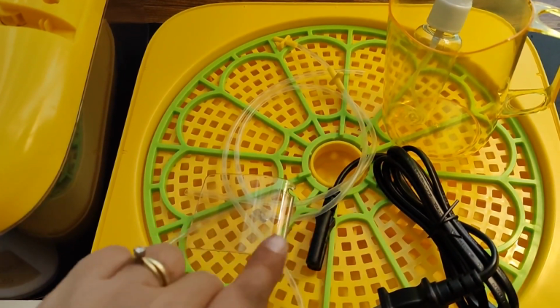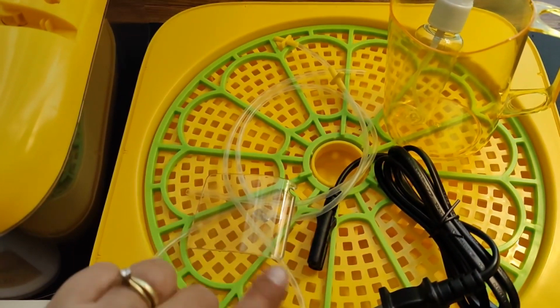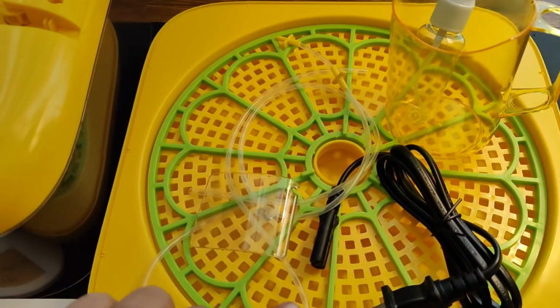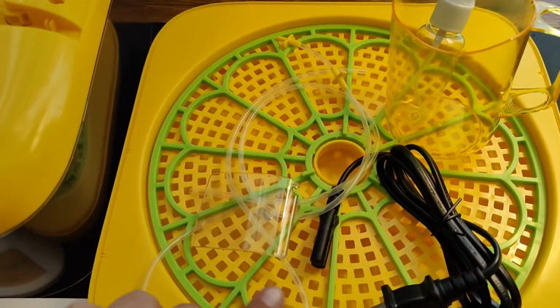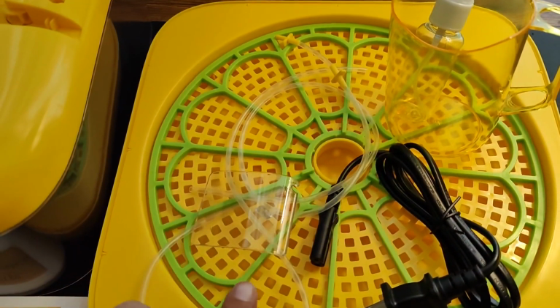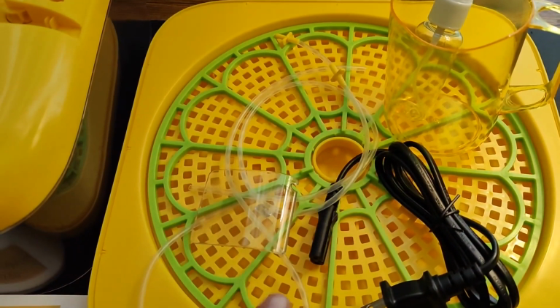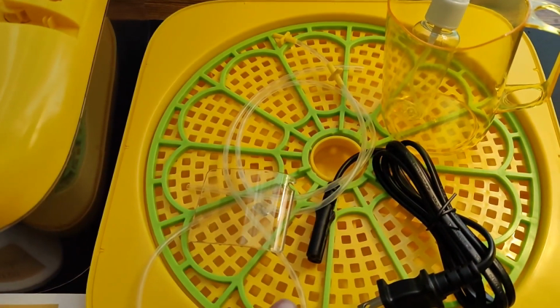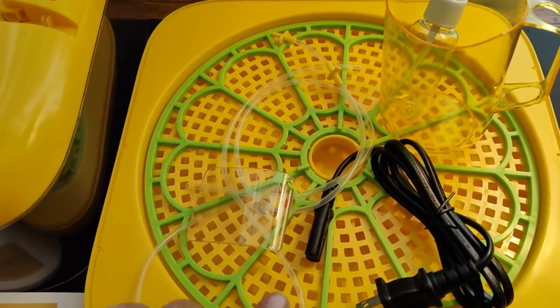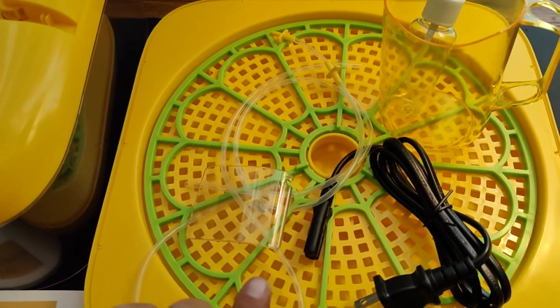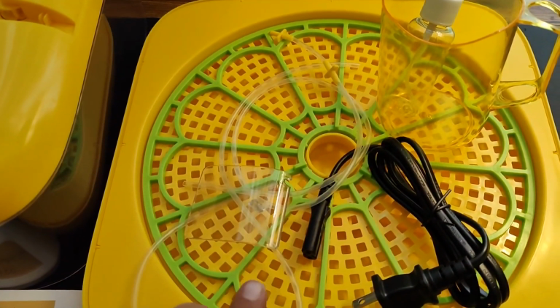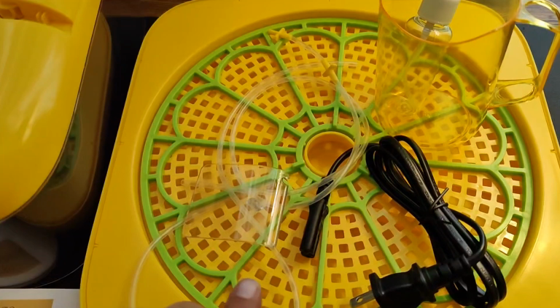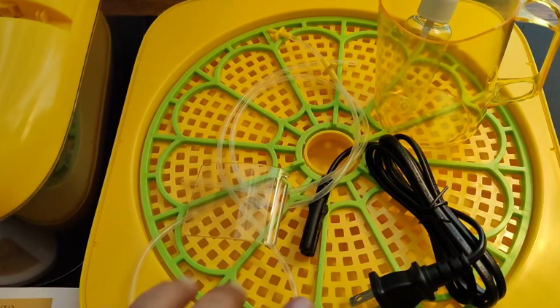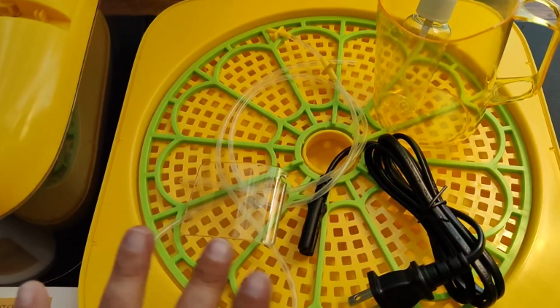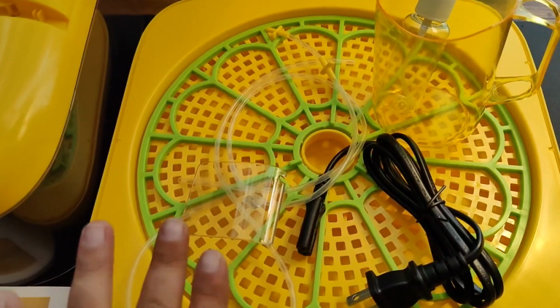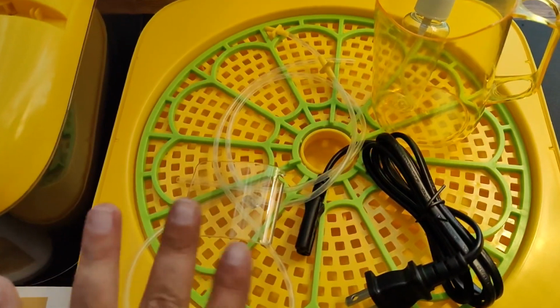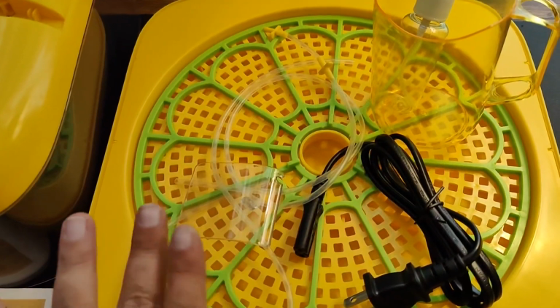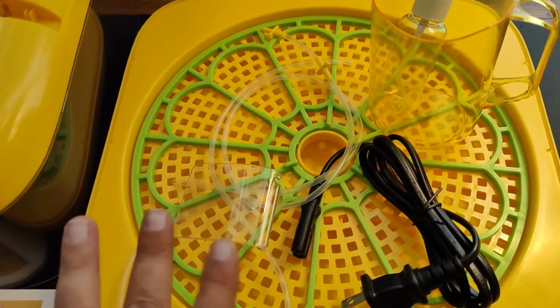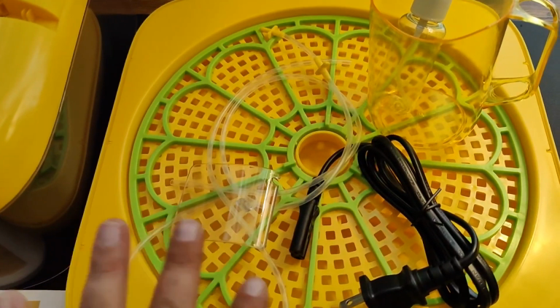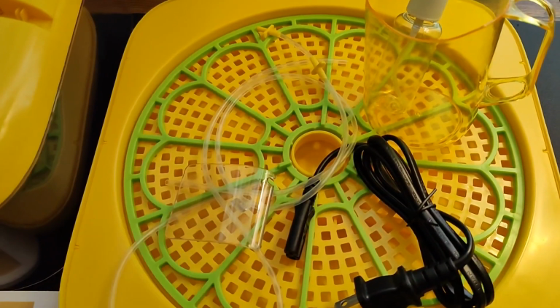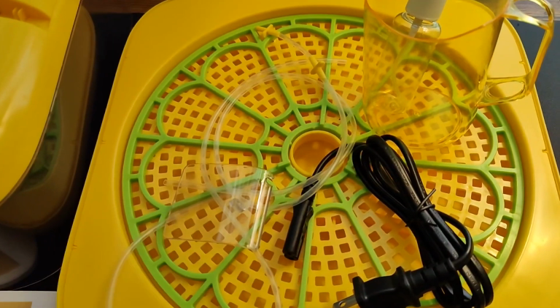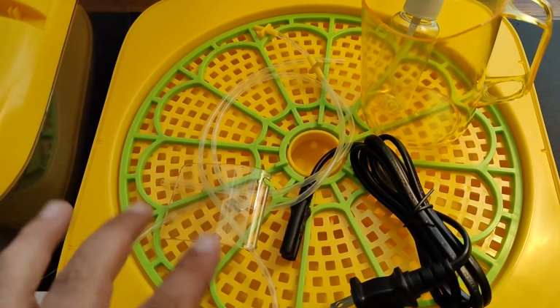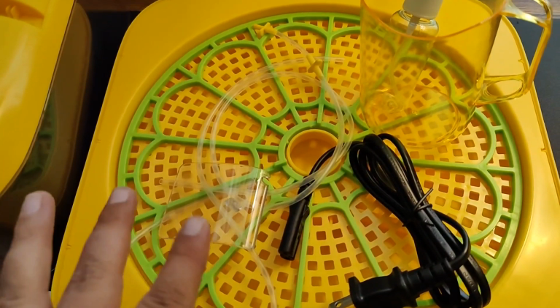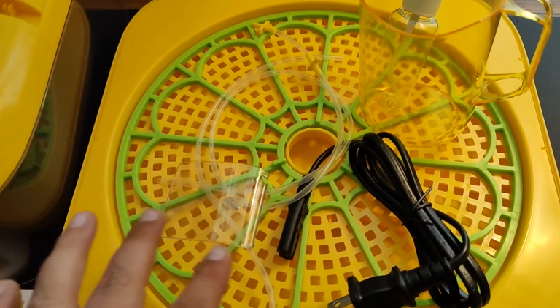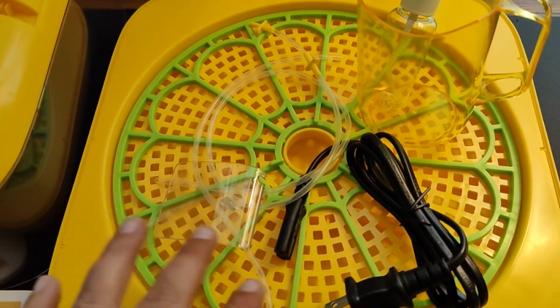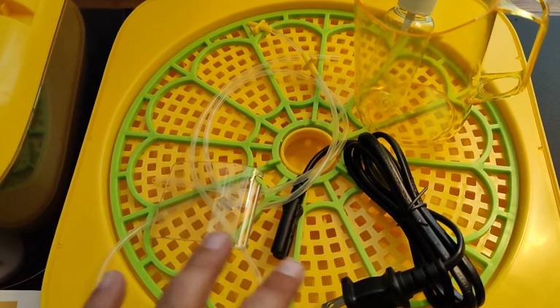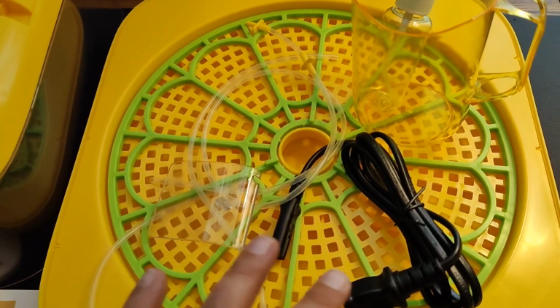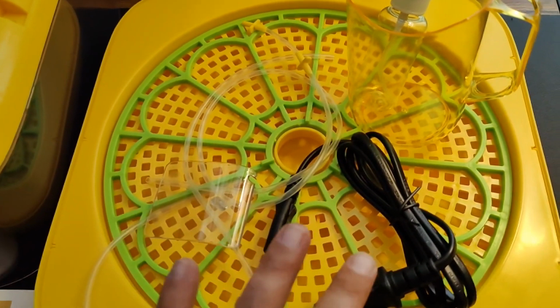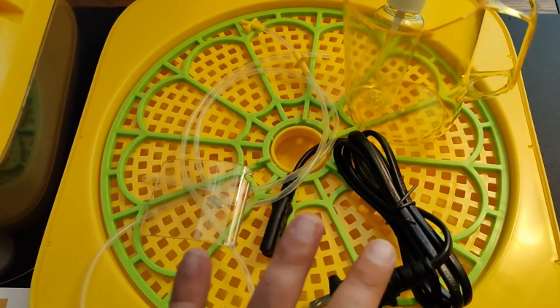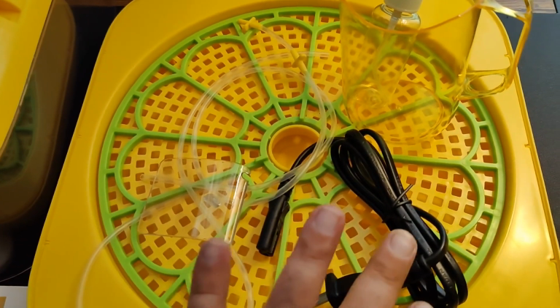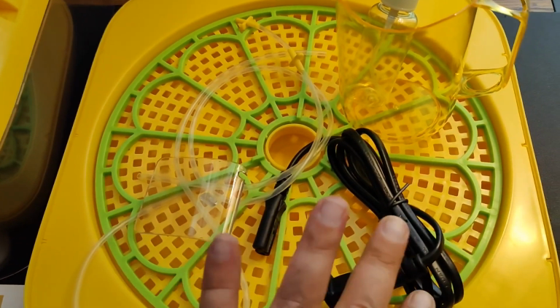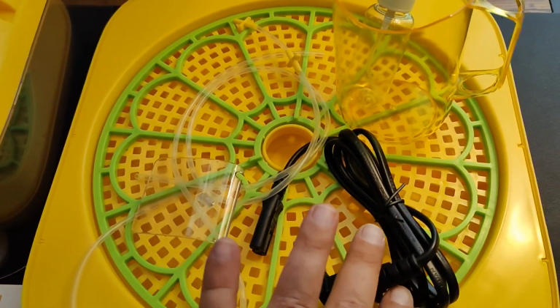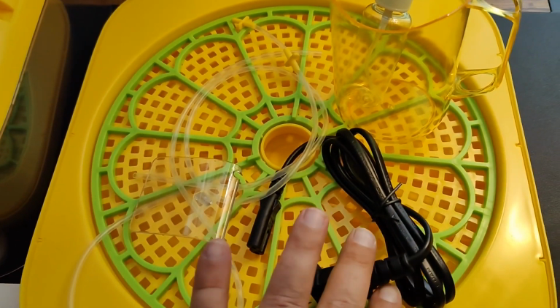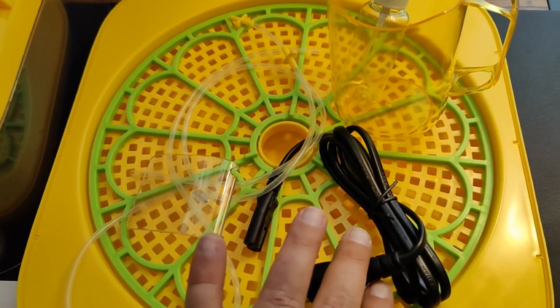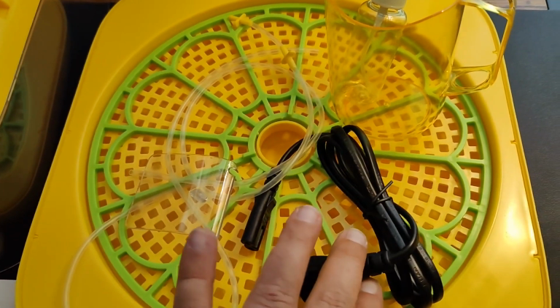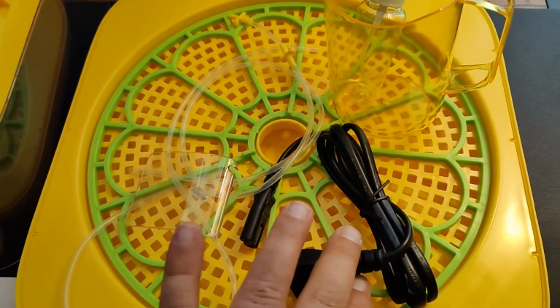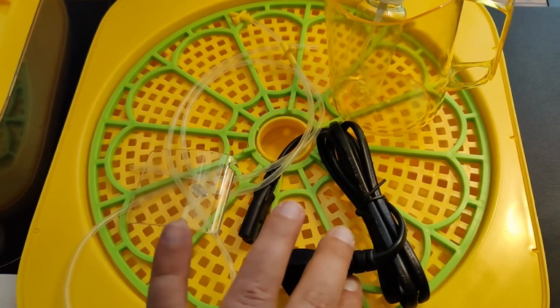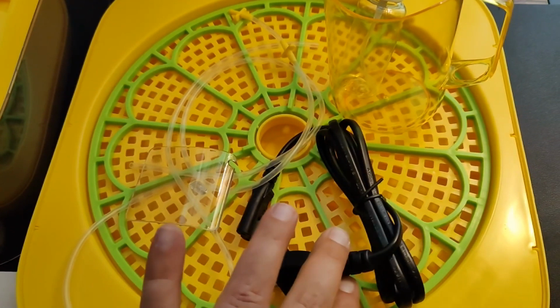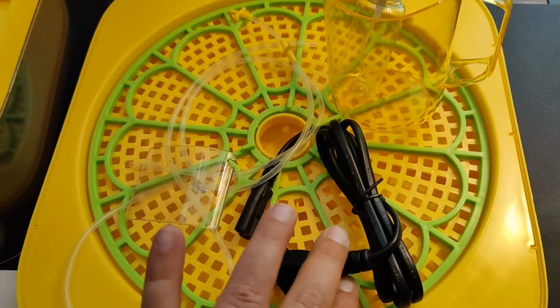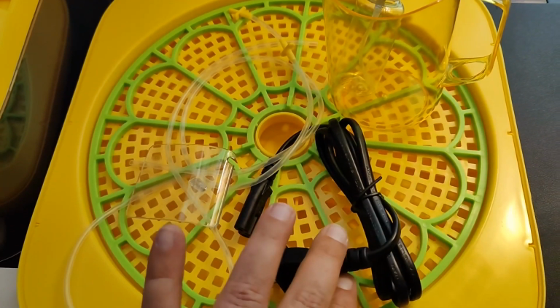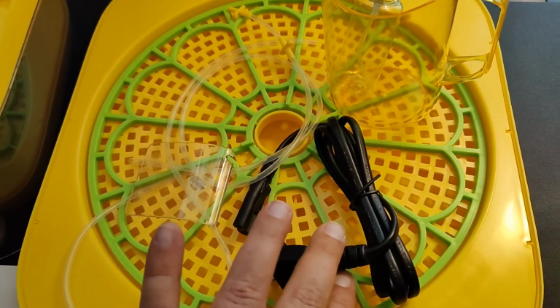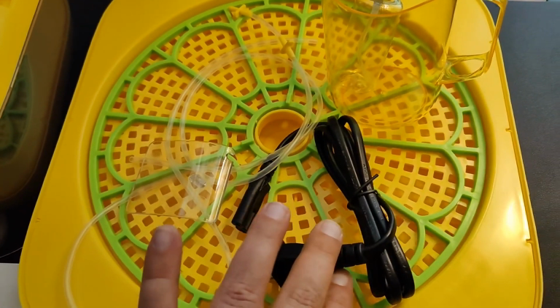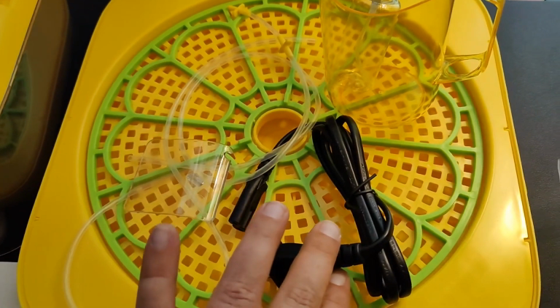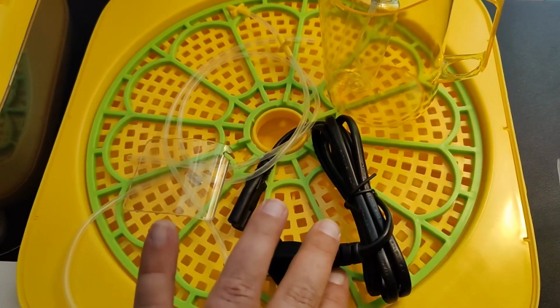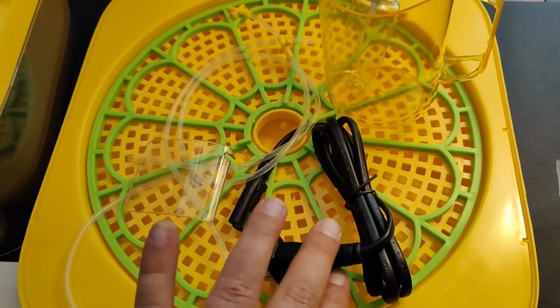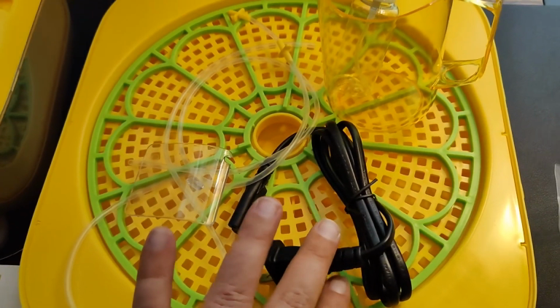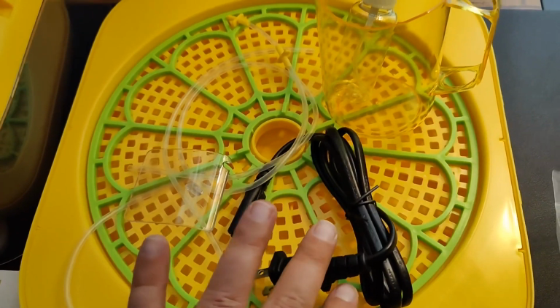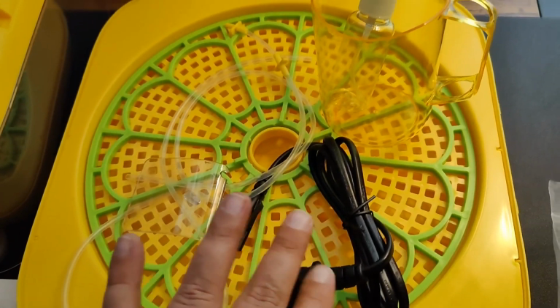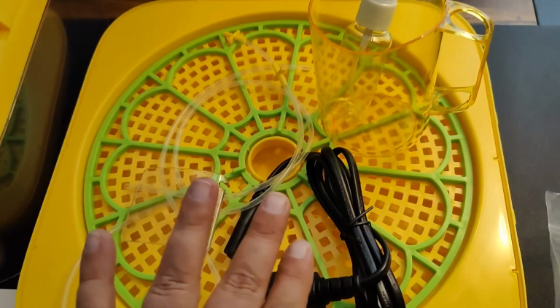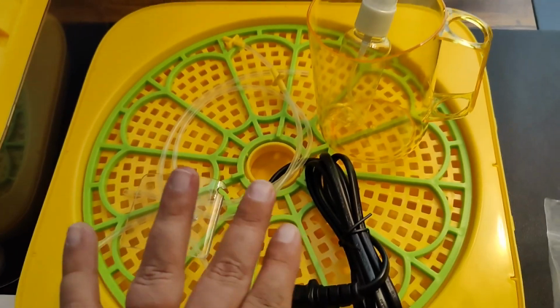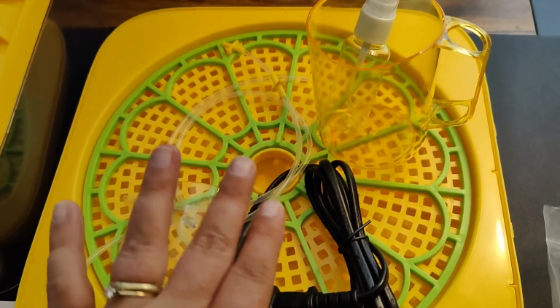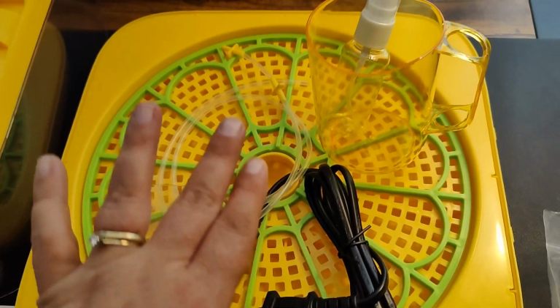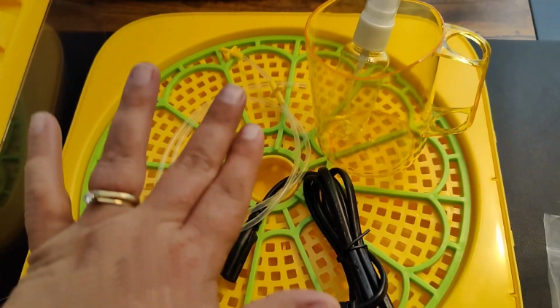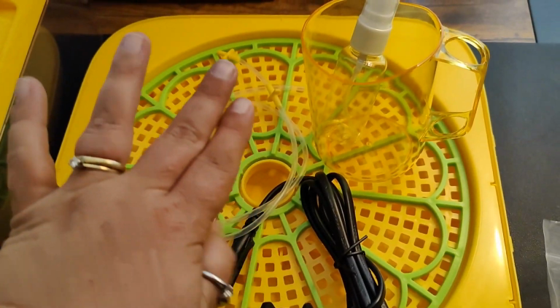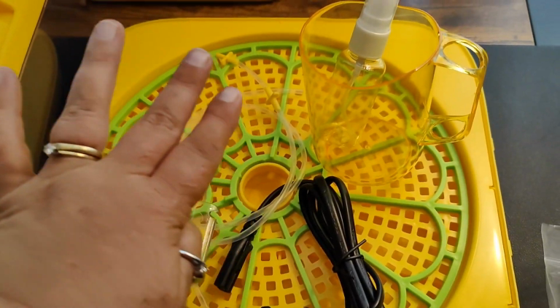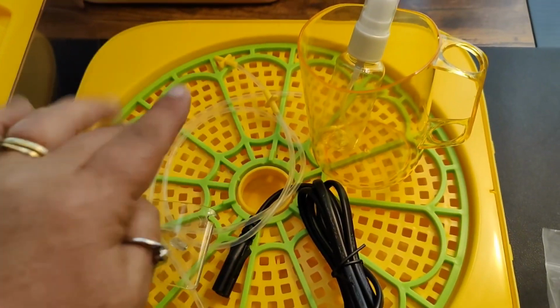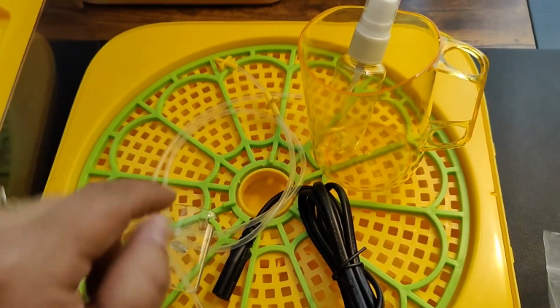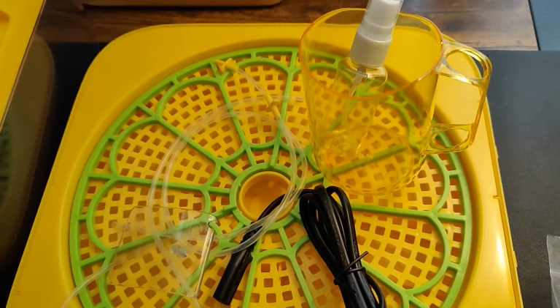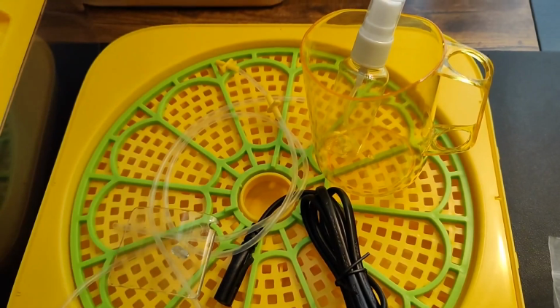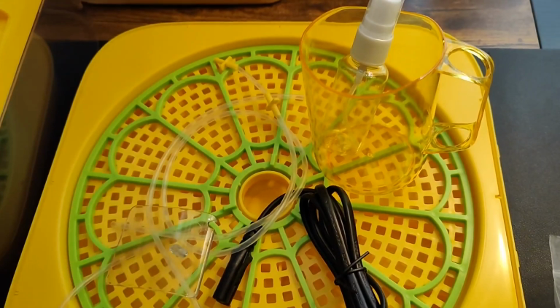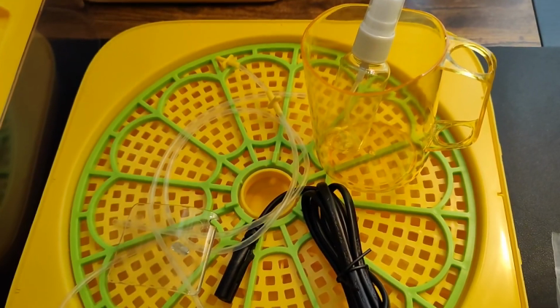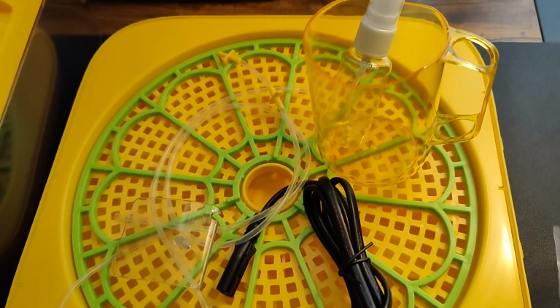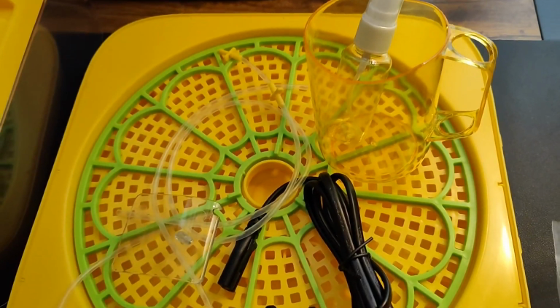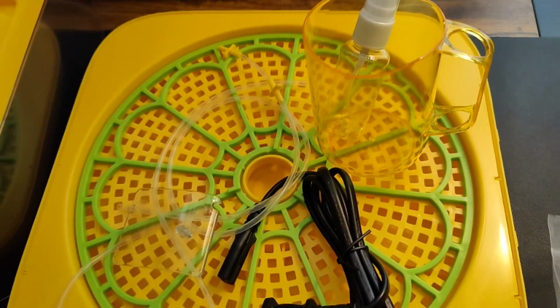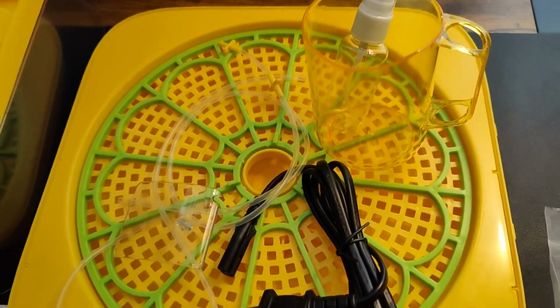There's actually two — there's a spare one in case one of them gets damaged. There is a power cord, a cup, and a spray bottle.